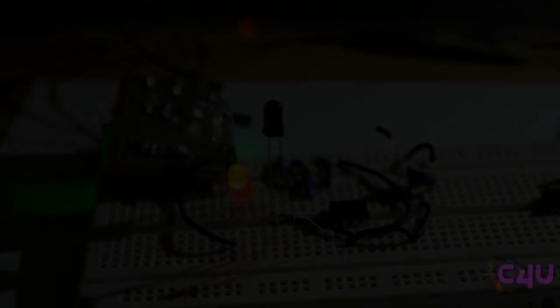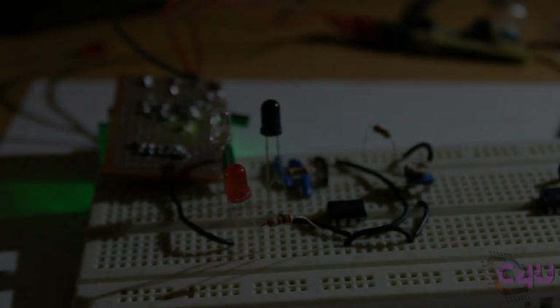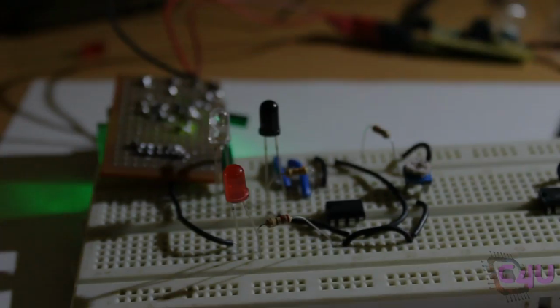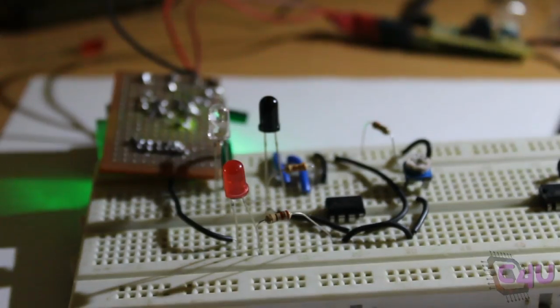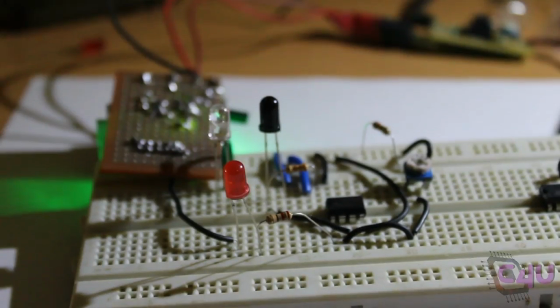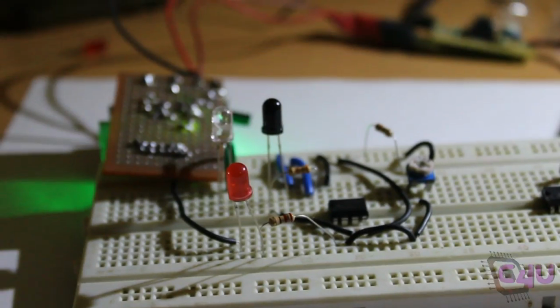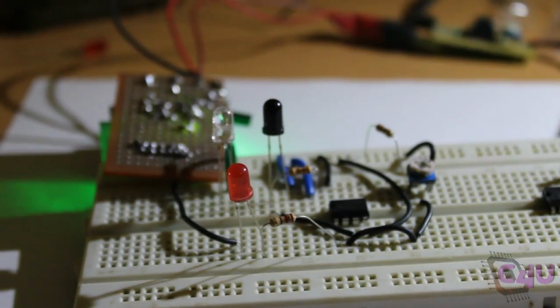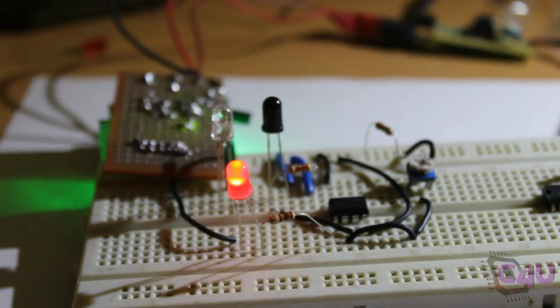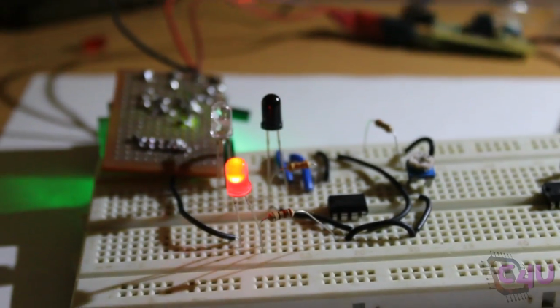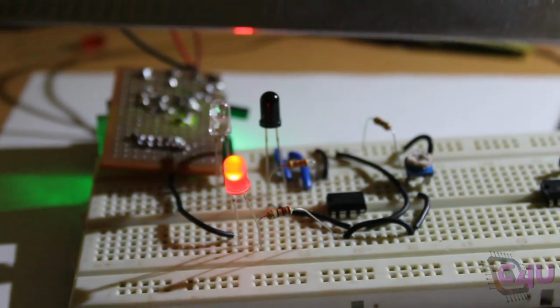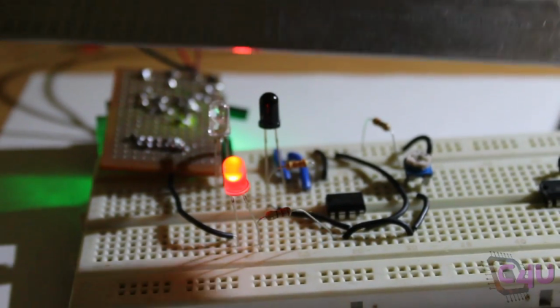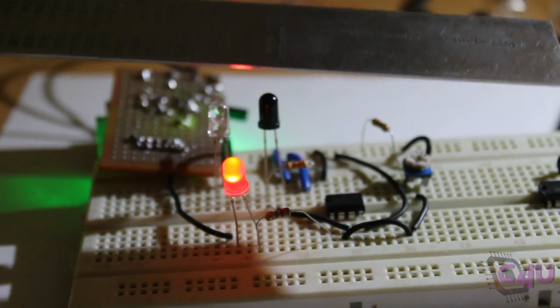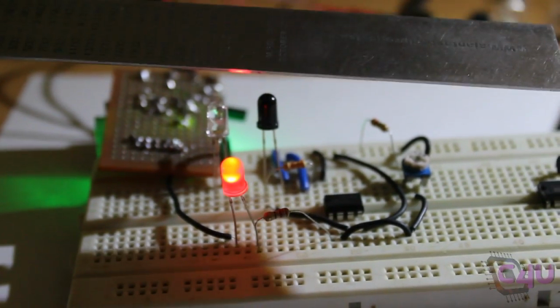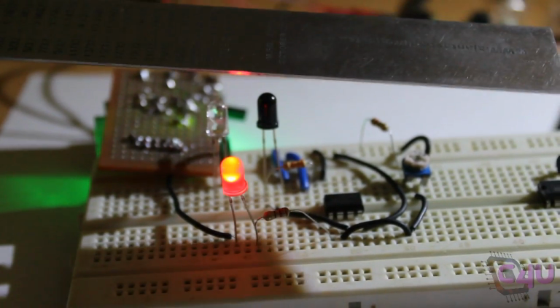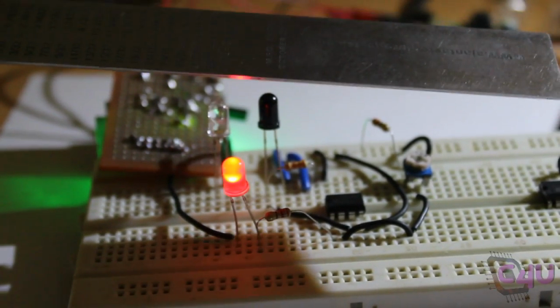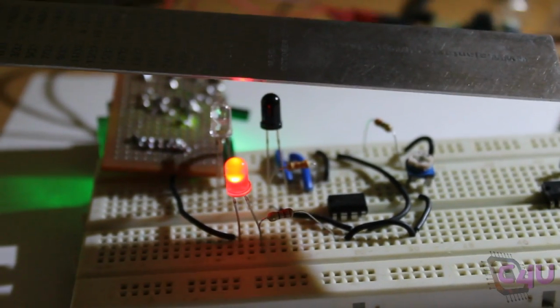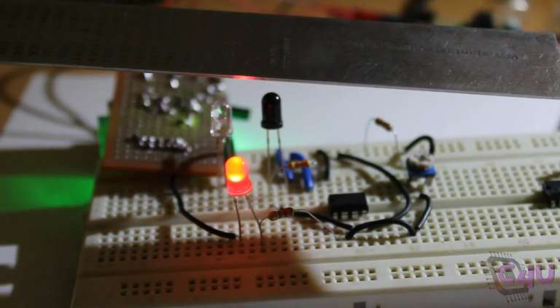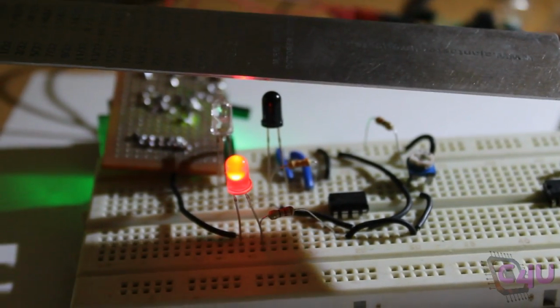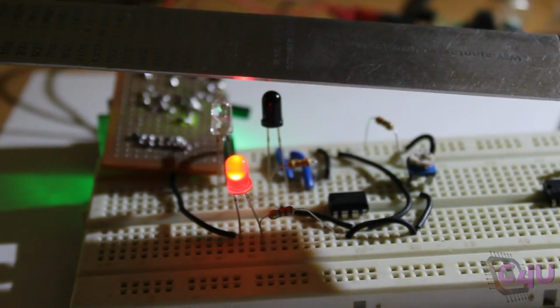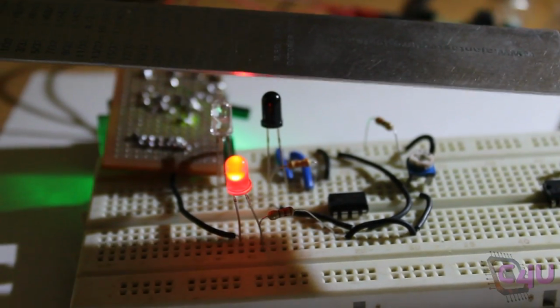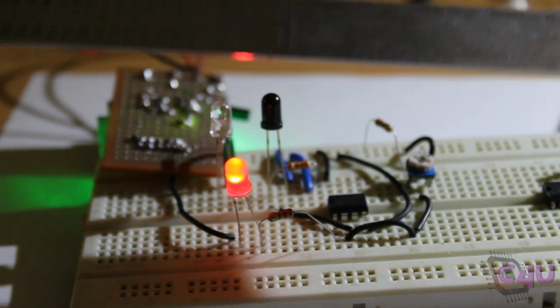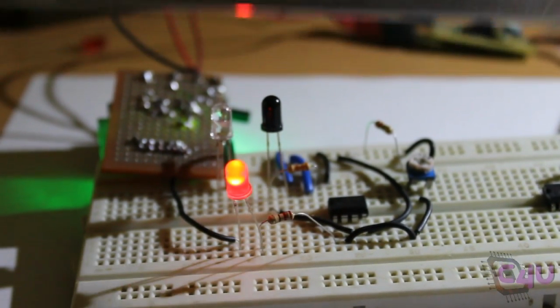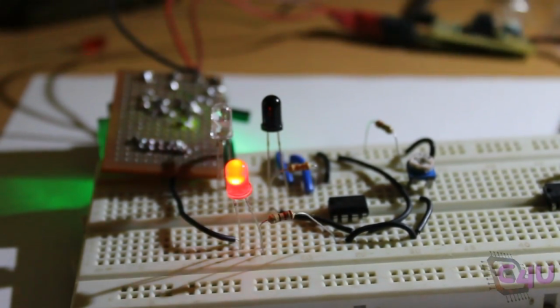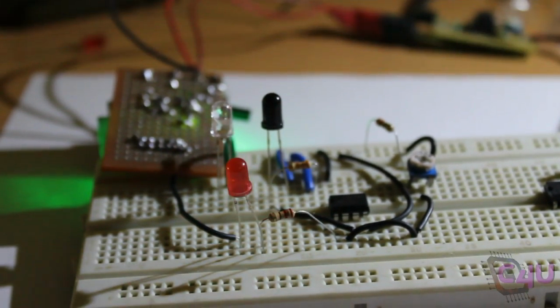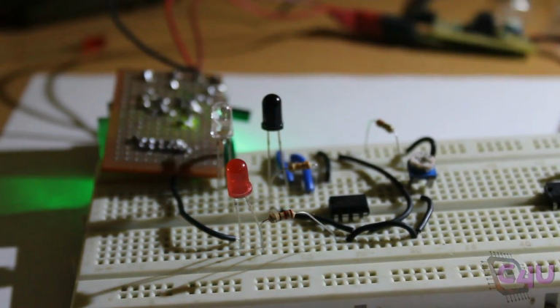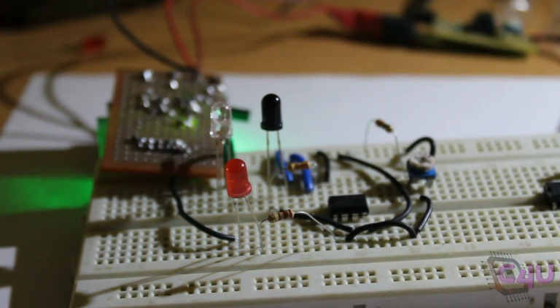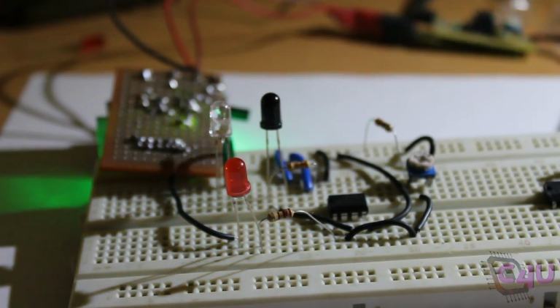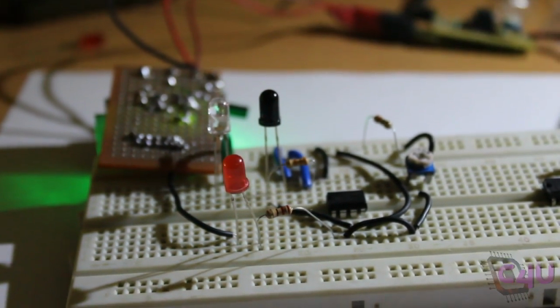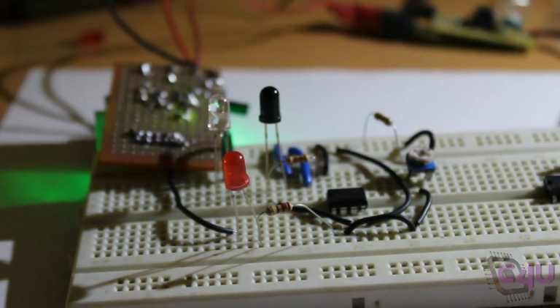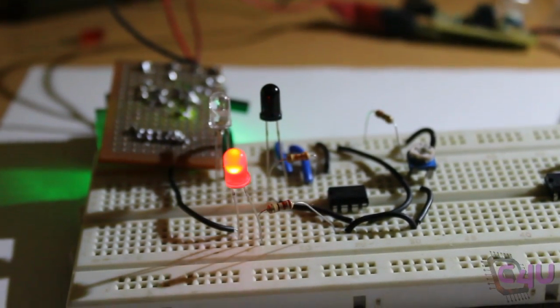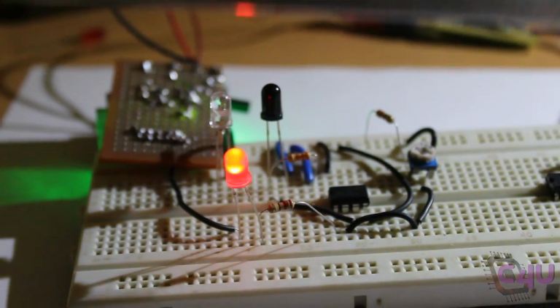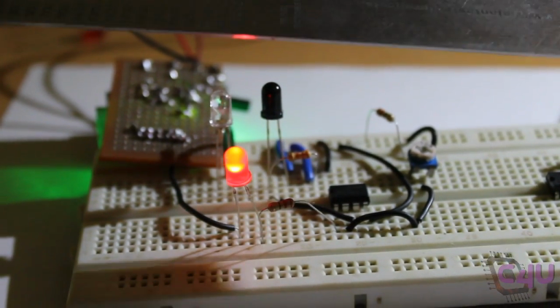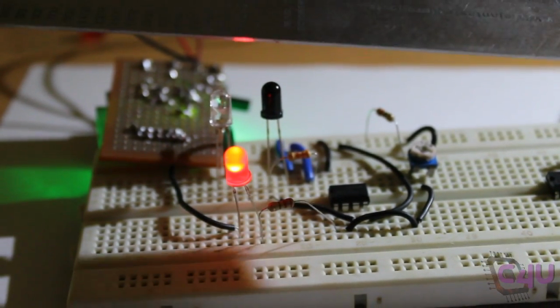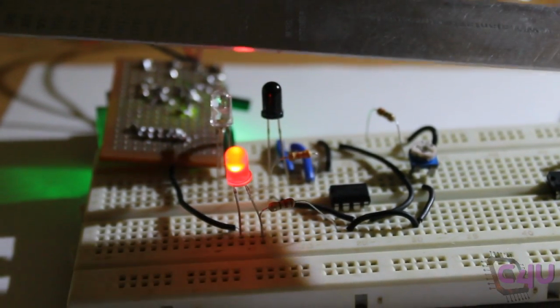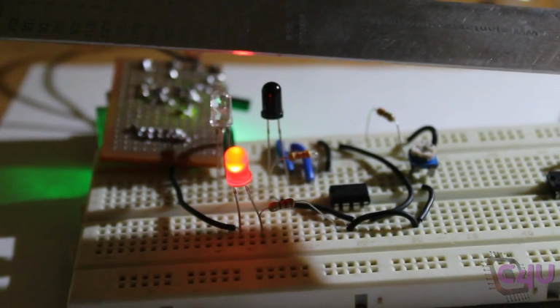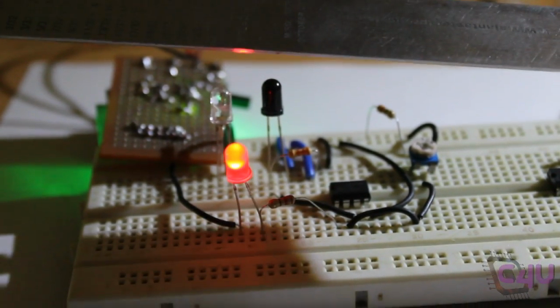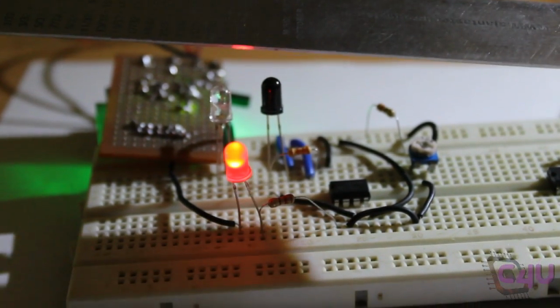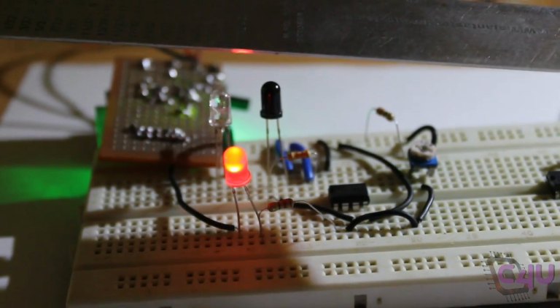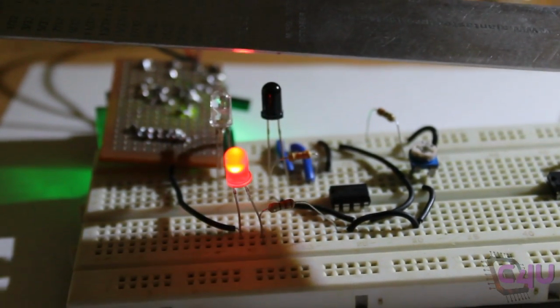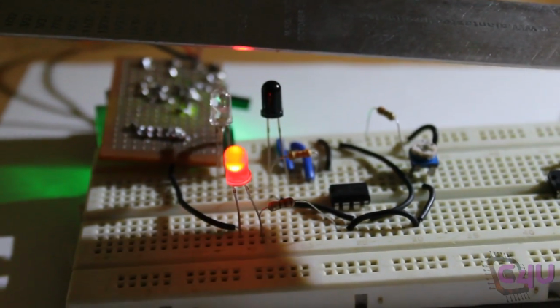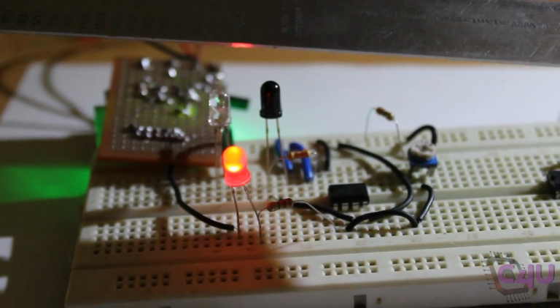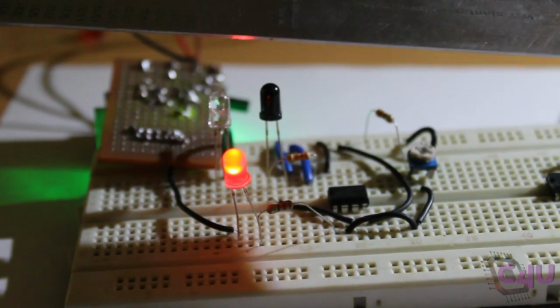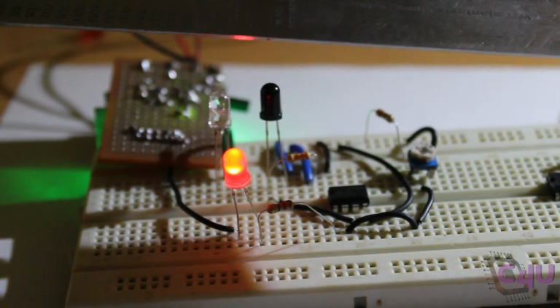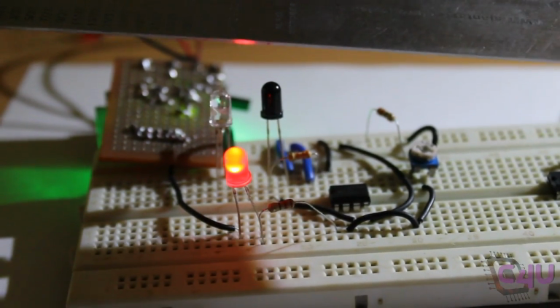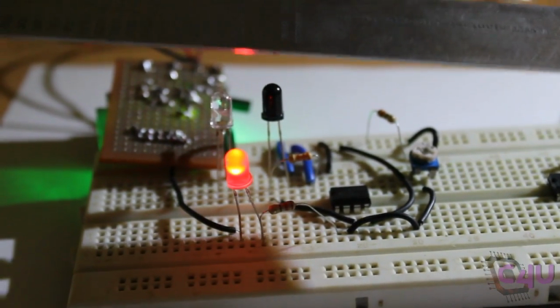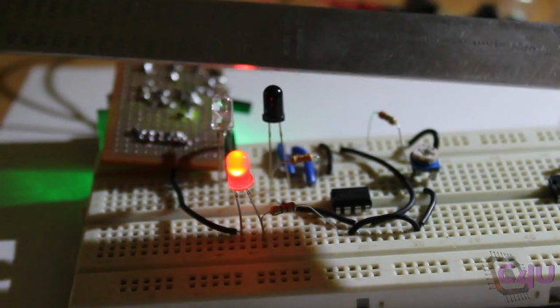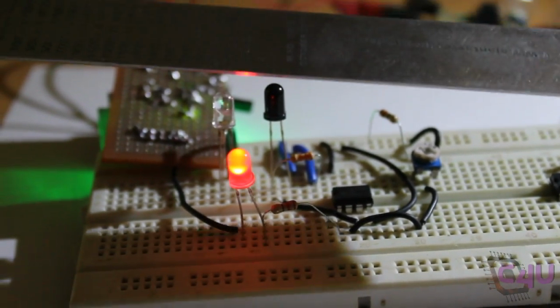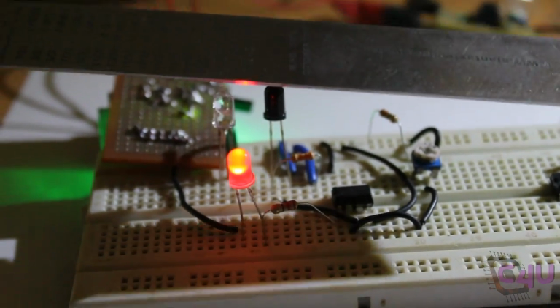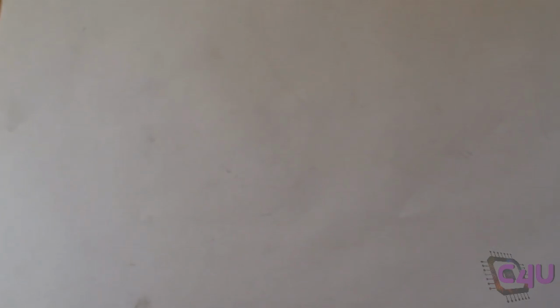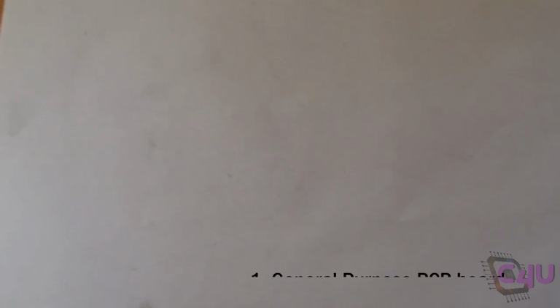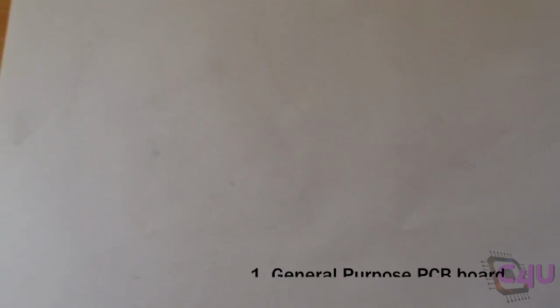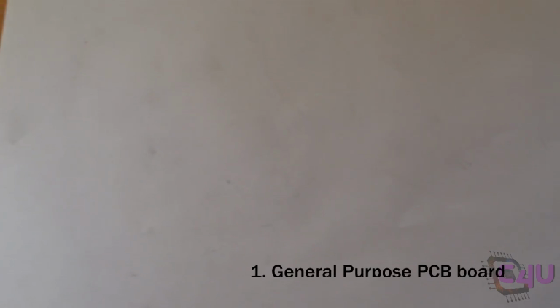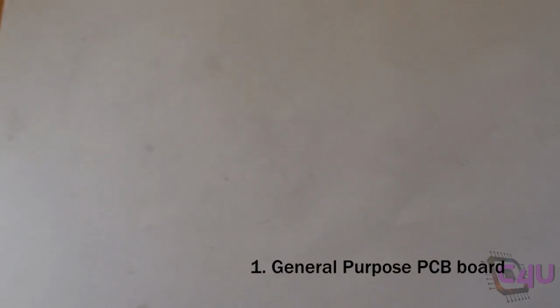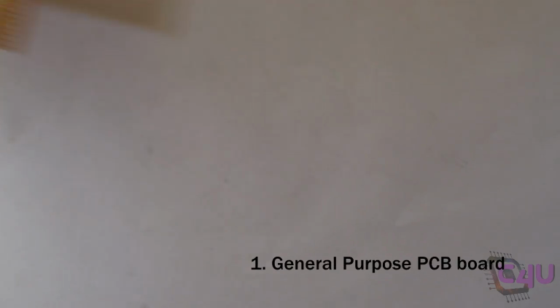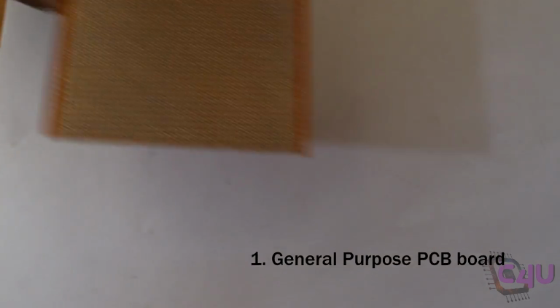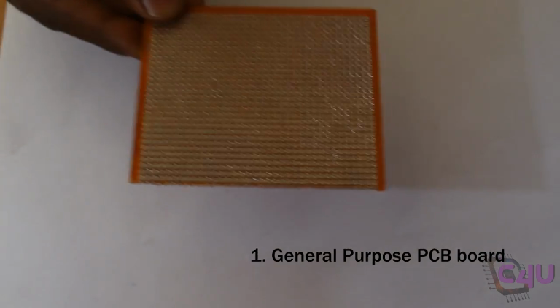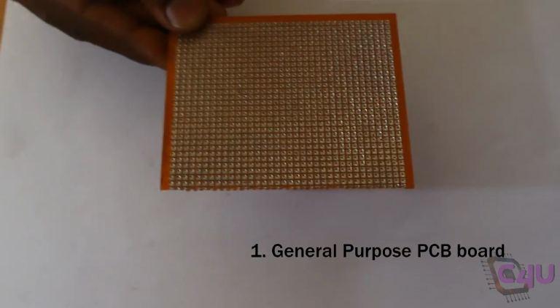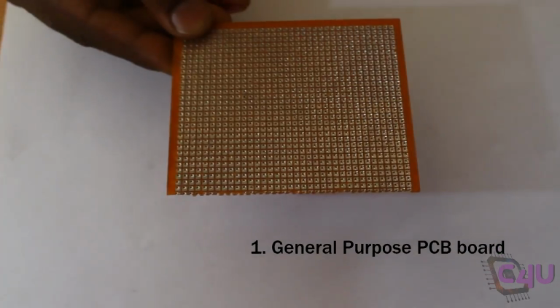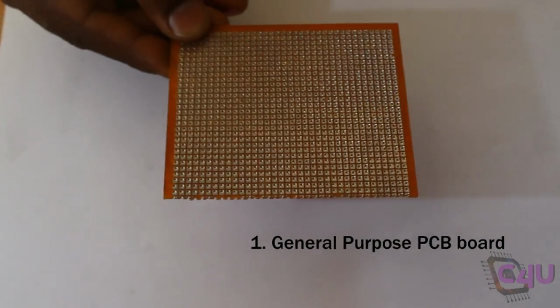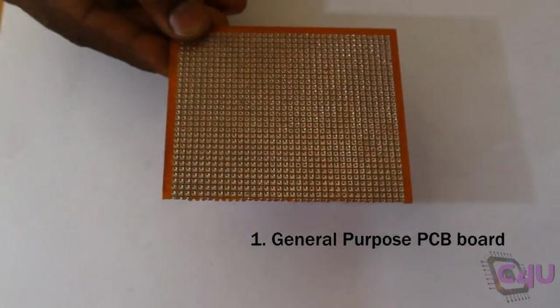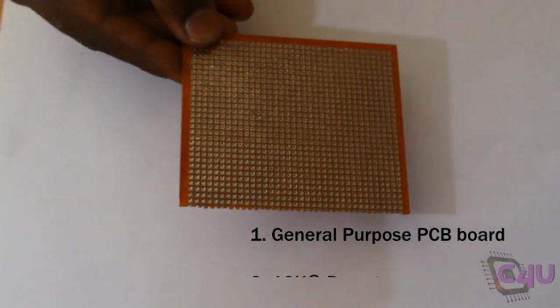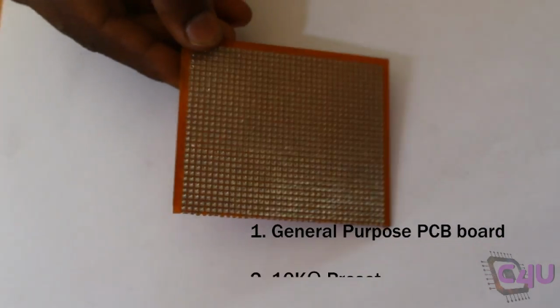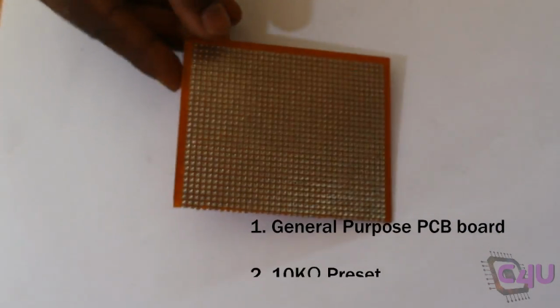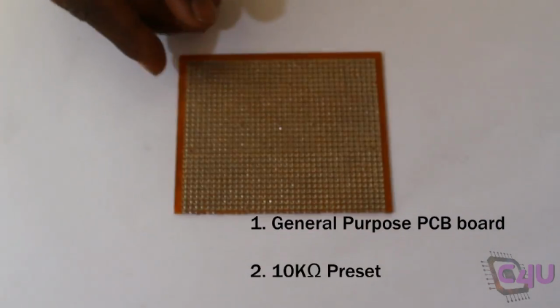This is the circuit diagram of the sensor in which IR LED, photodiode, and IC LM358 are used.